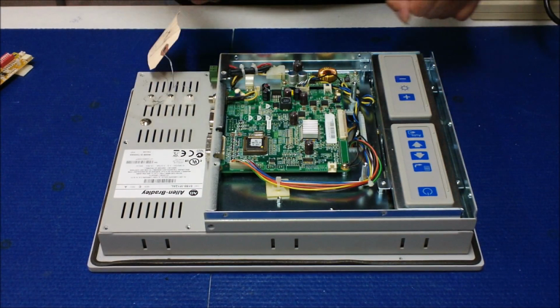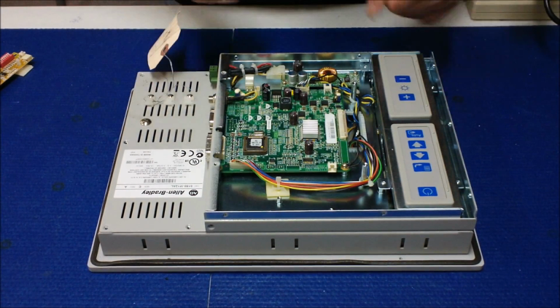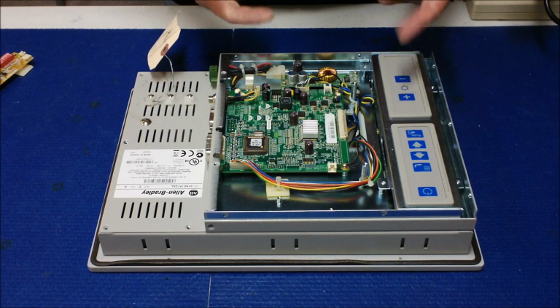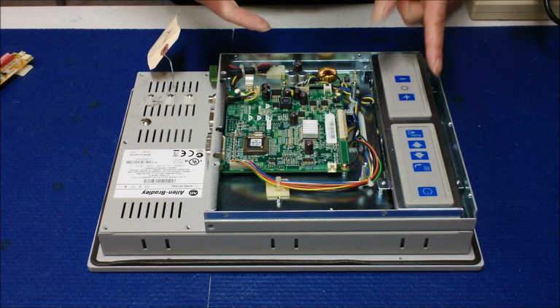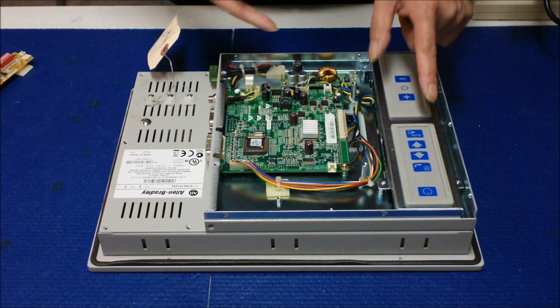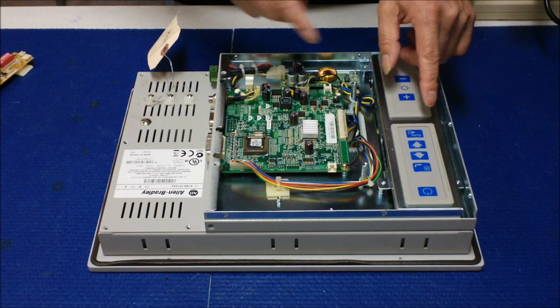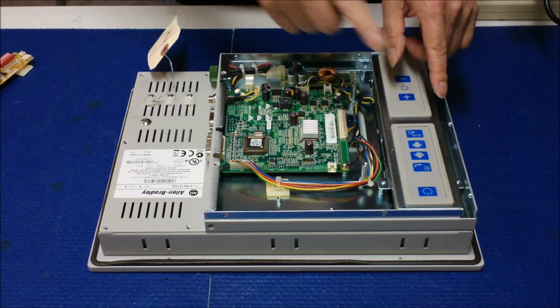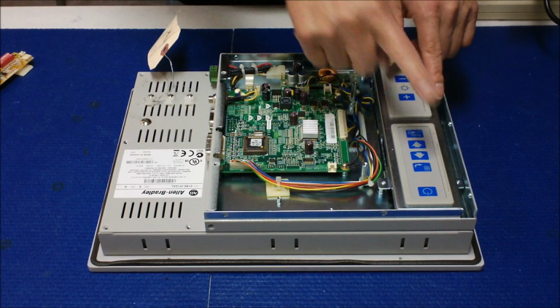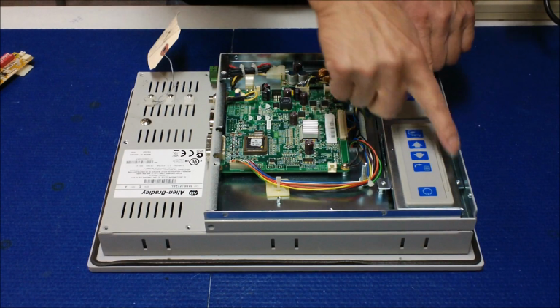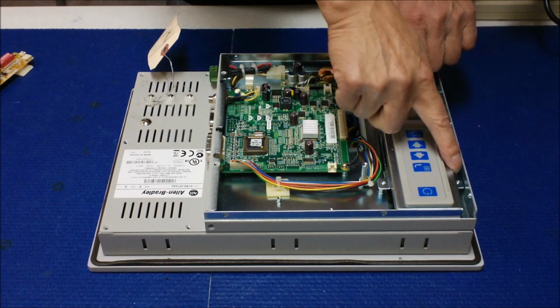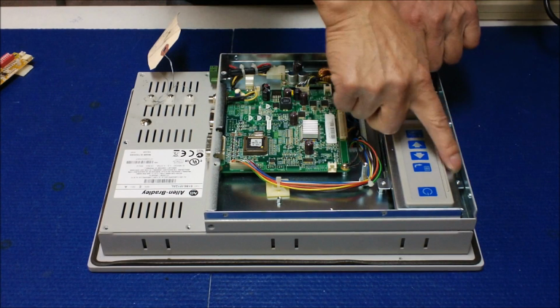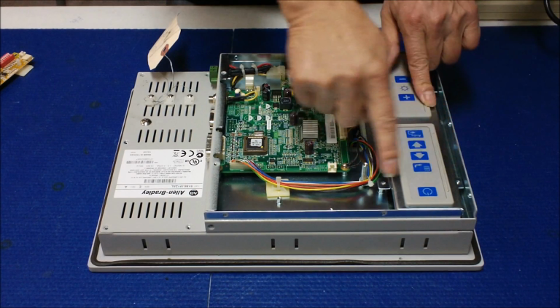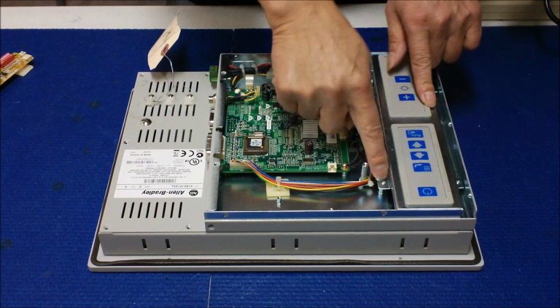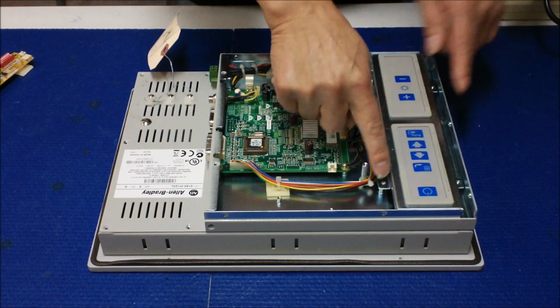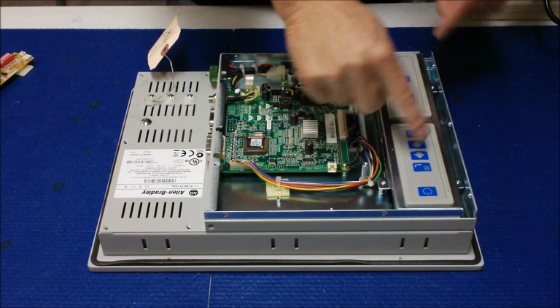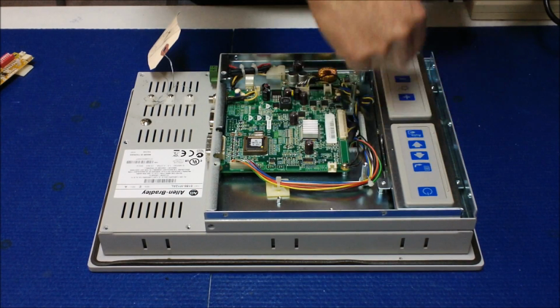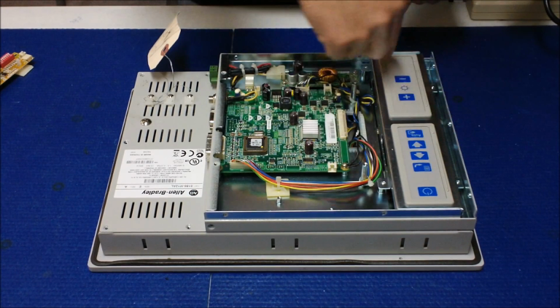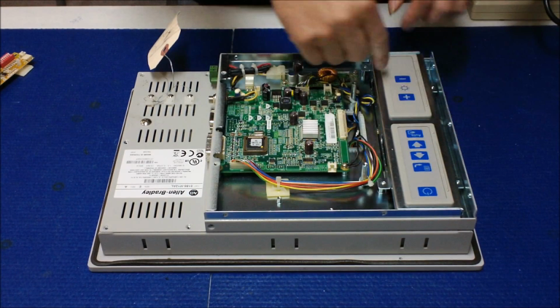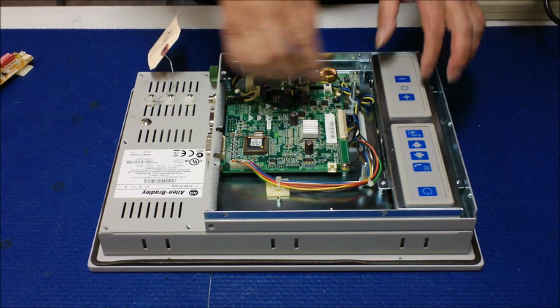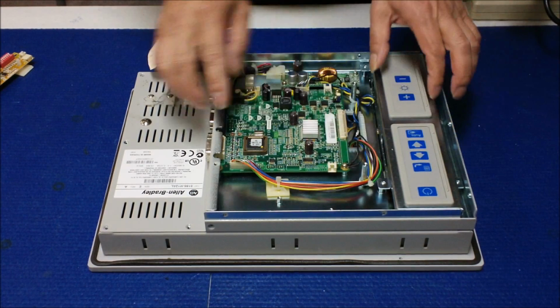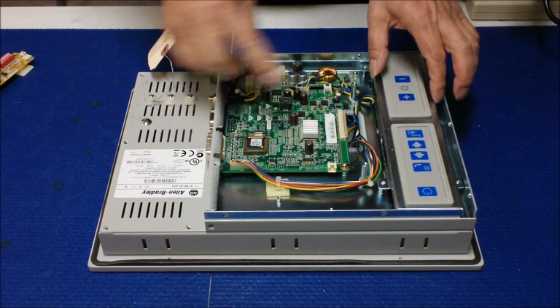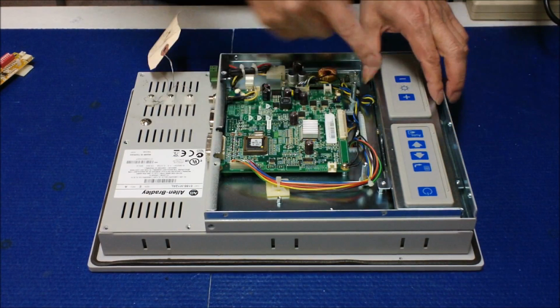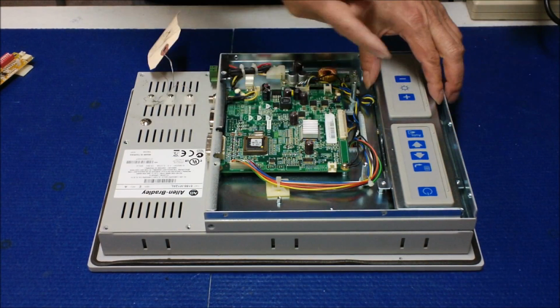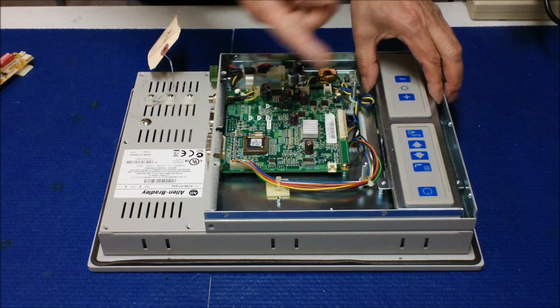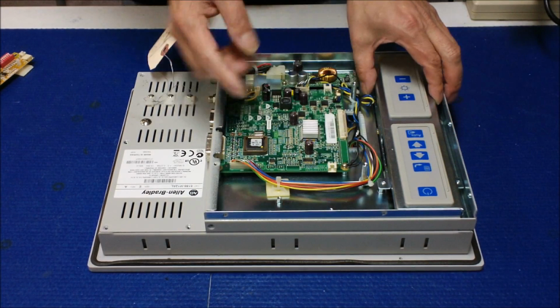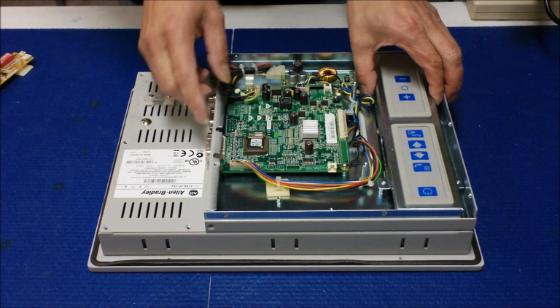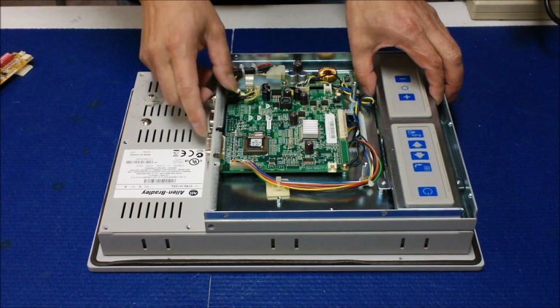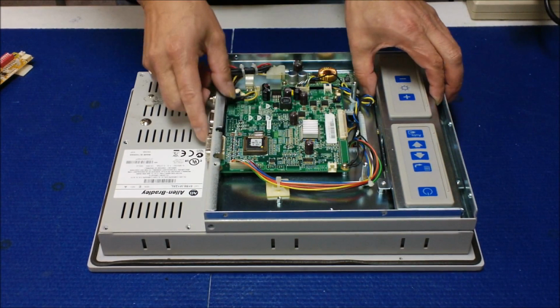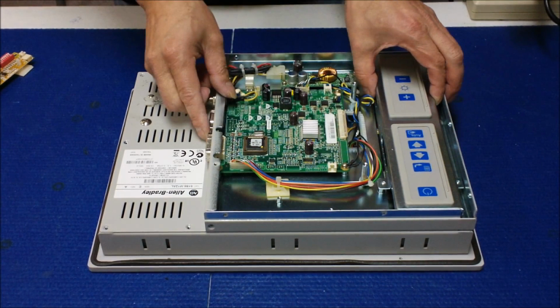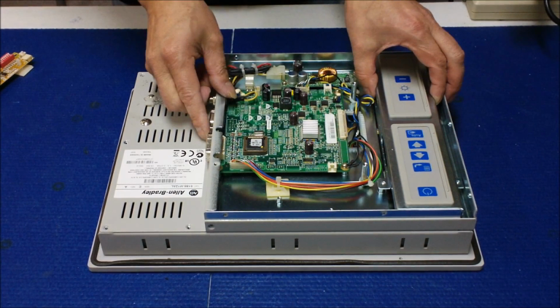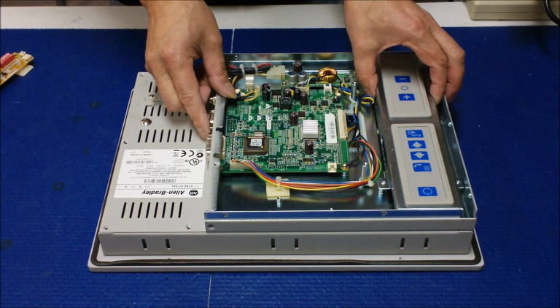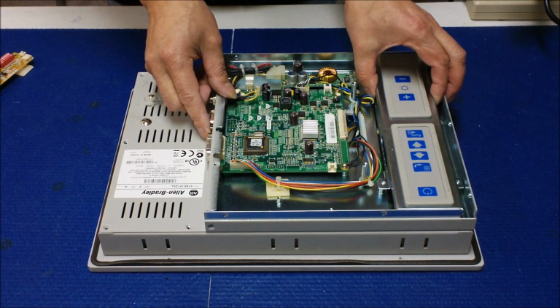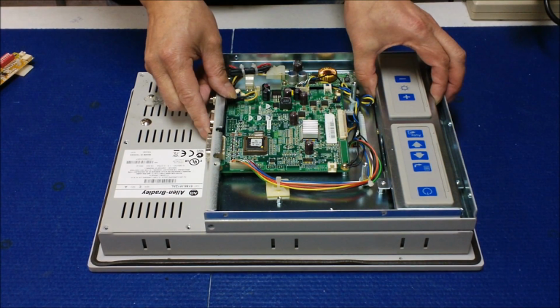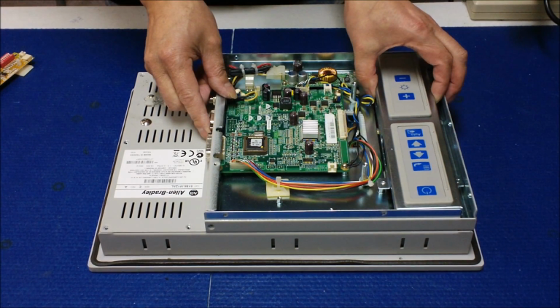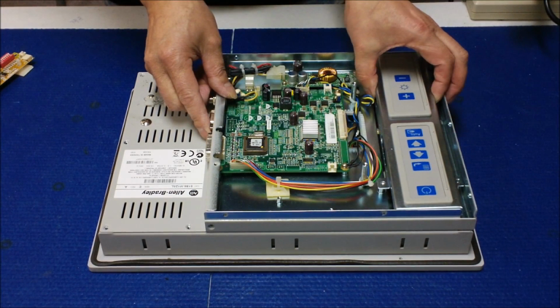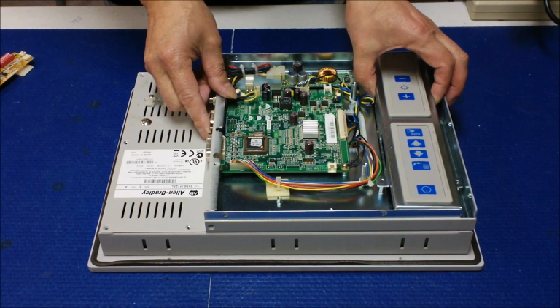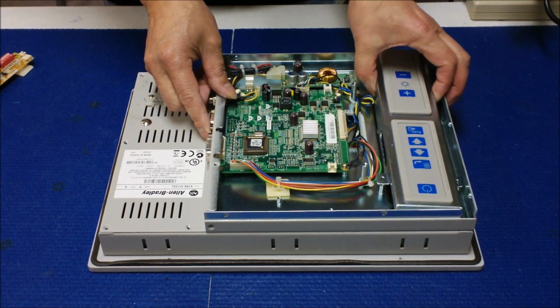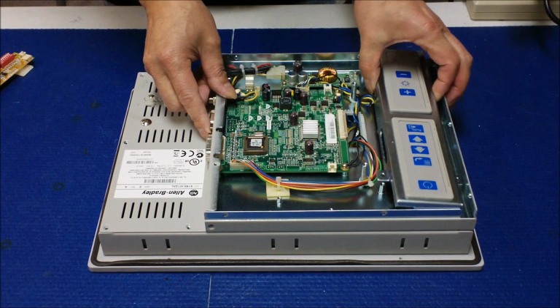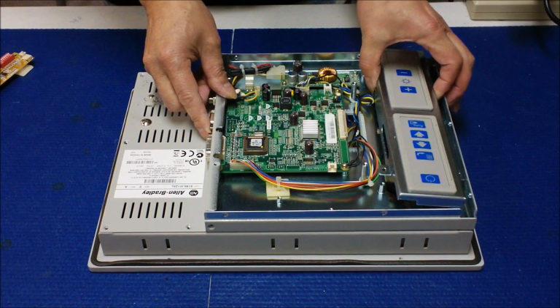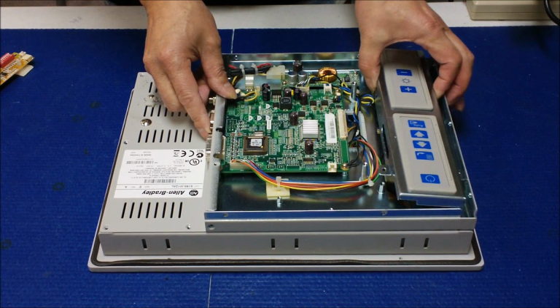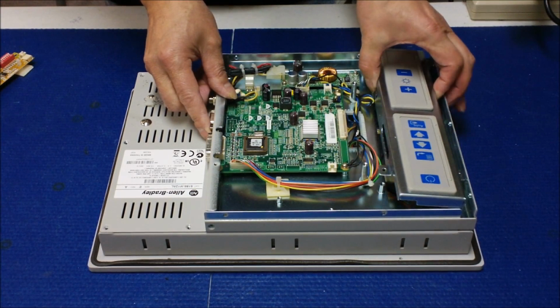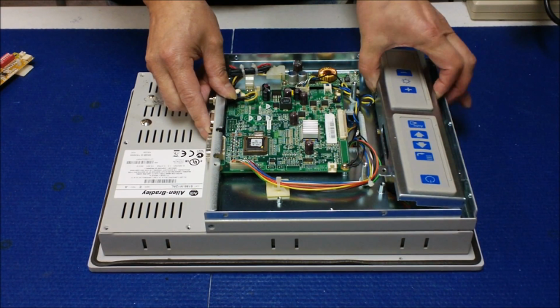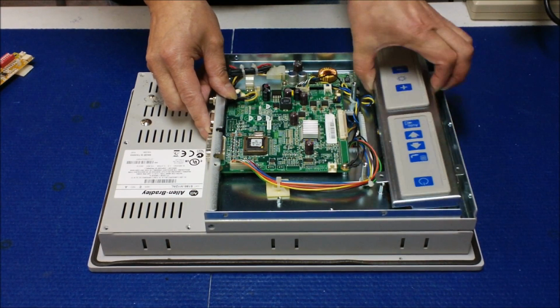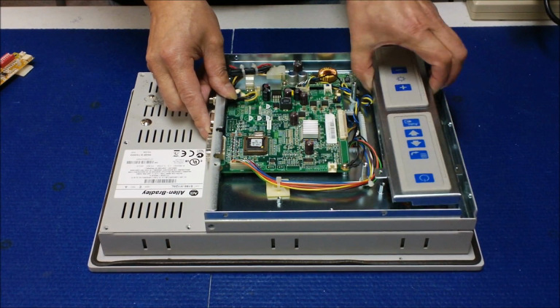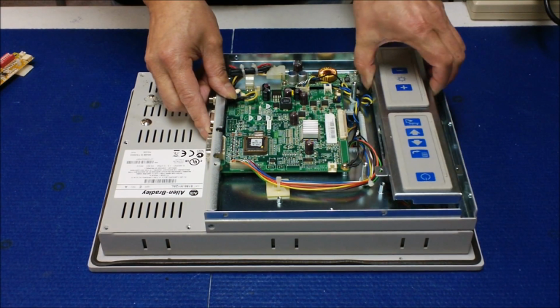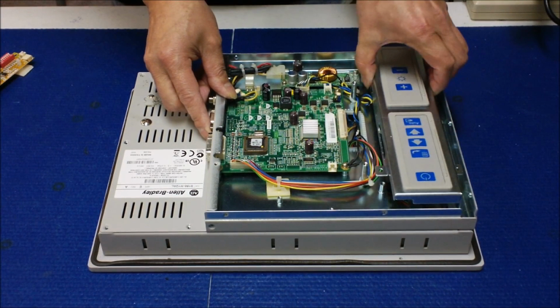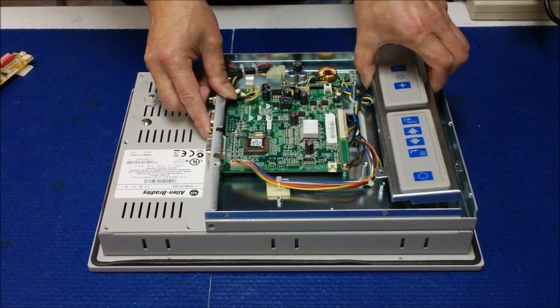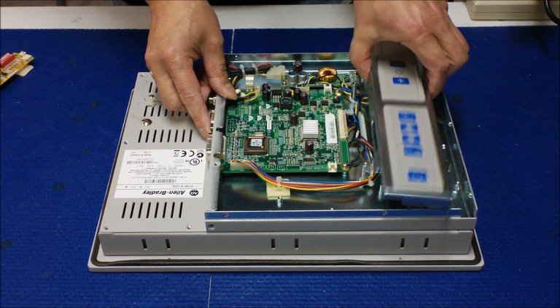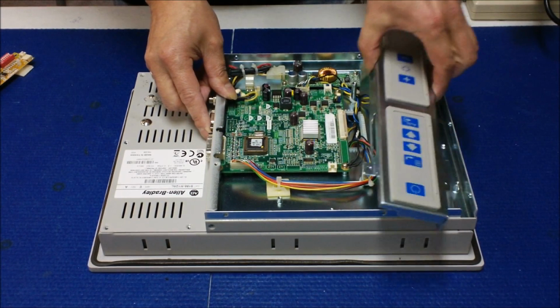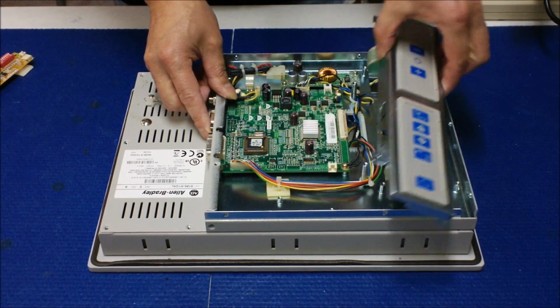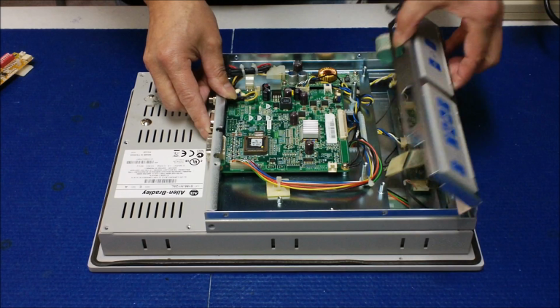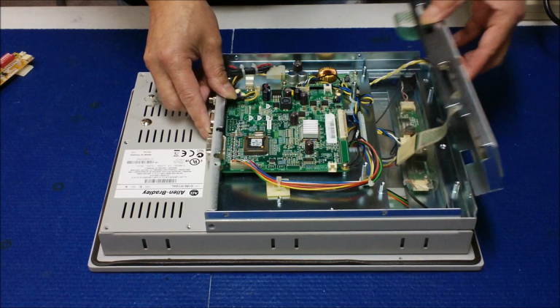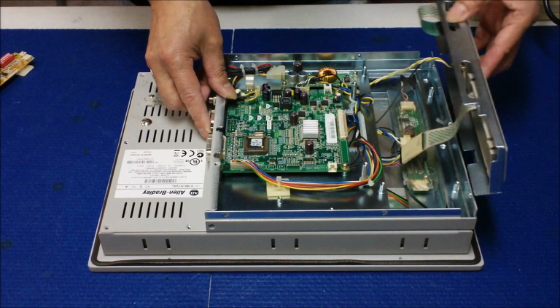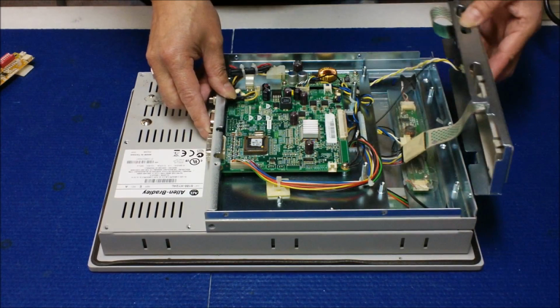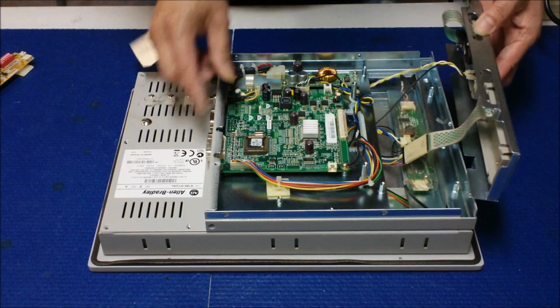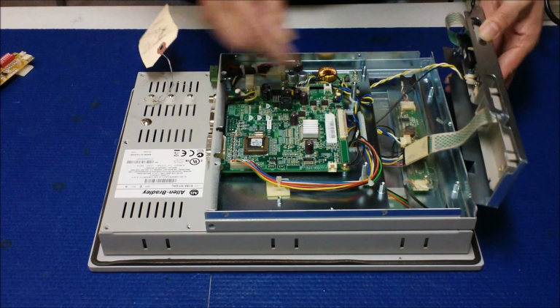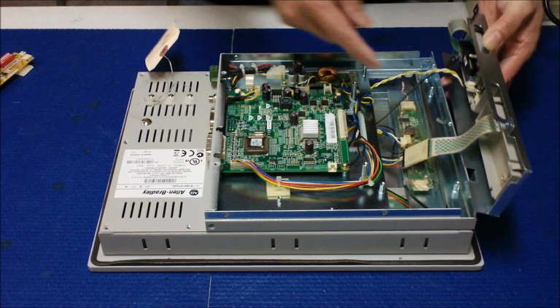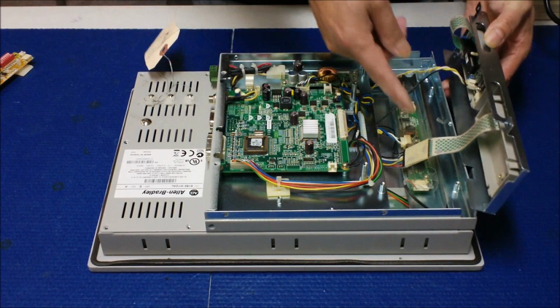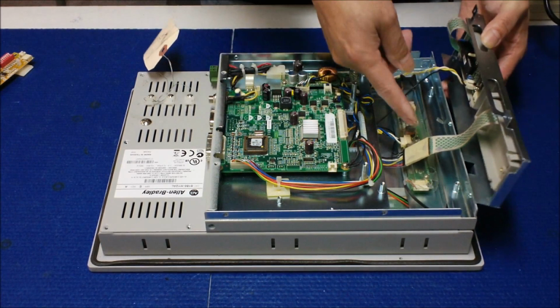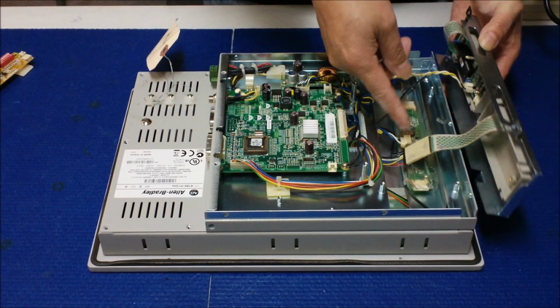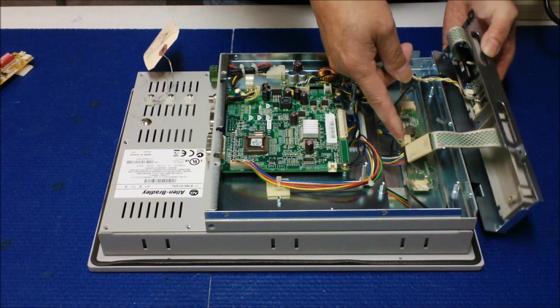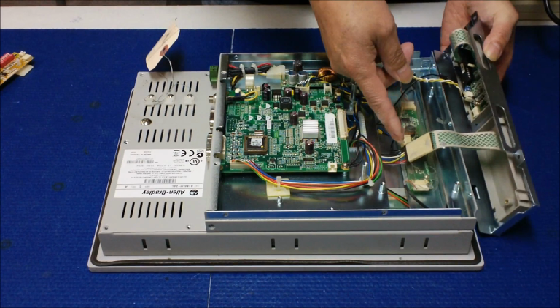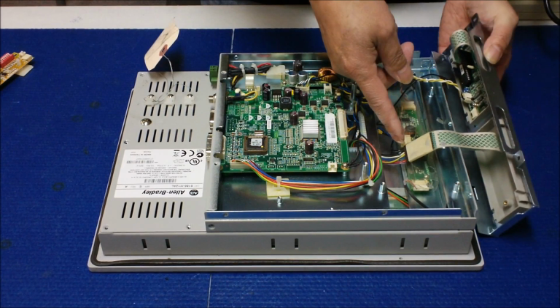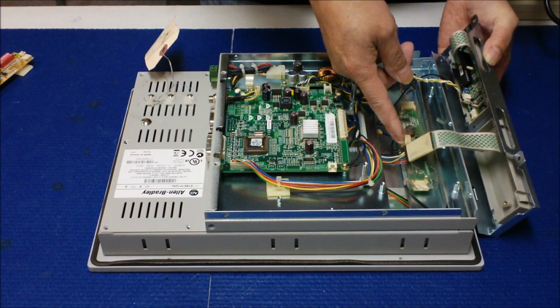And also this one, holding by the screws — I already took it out, you need to take it out too. When you take it out, you're gonna see the inverters here.